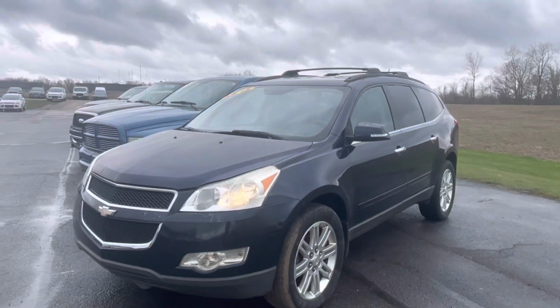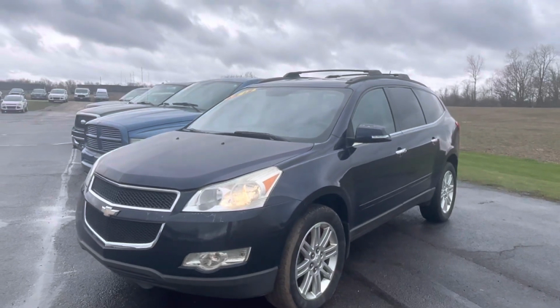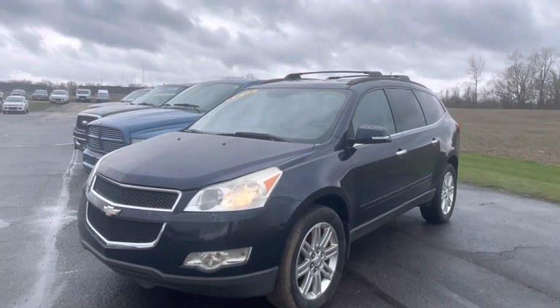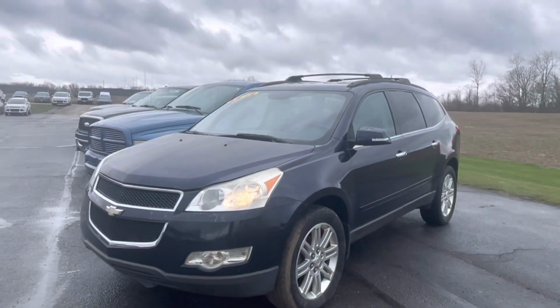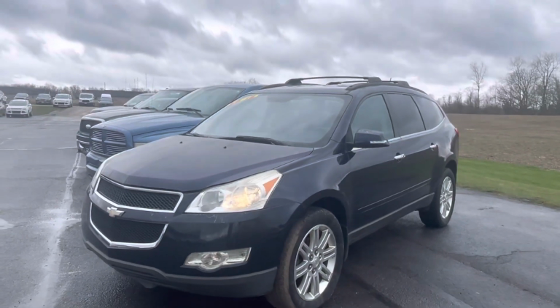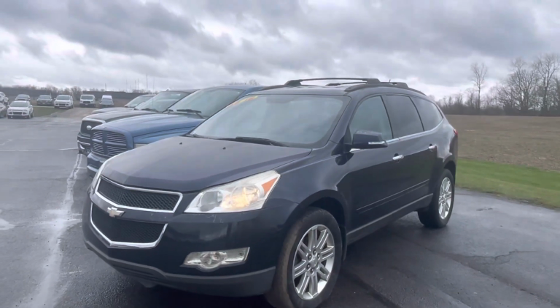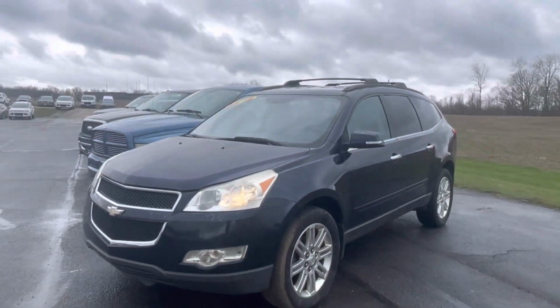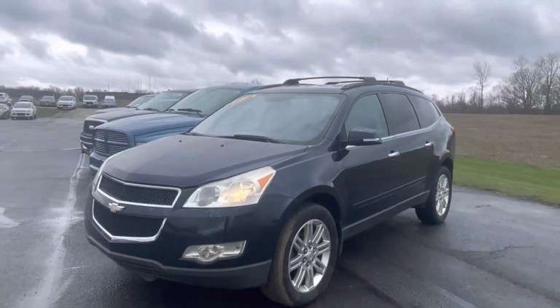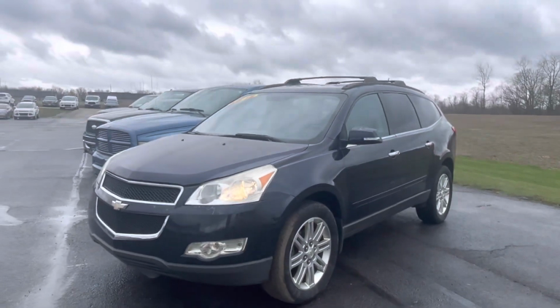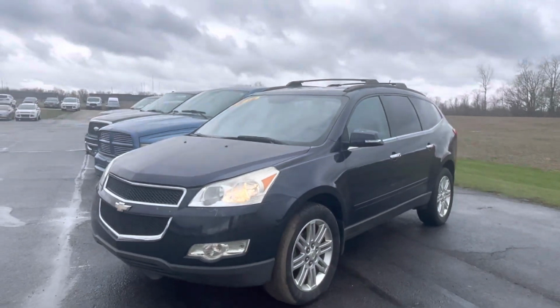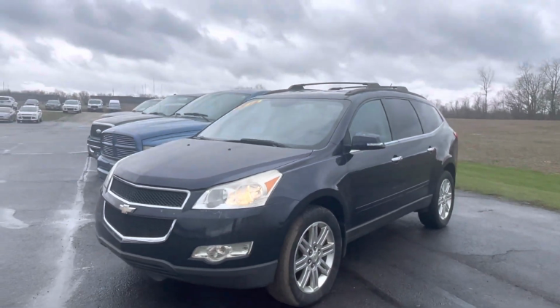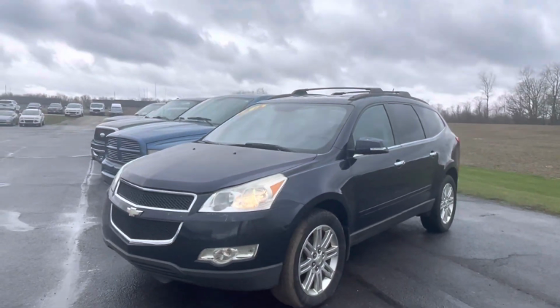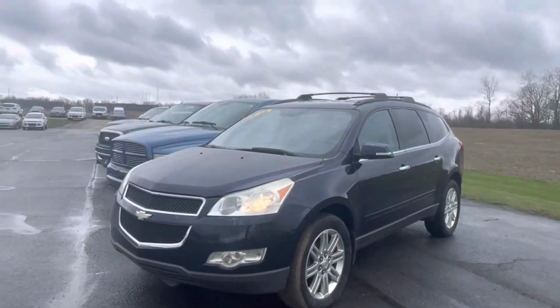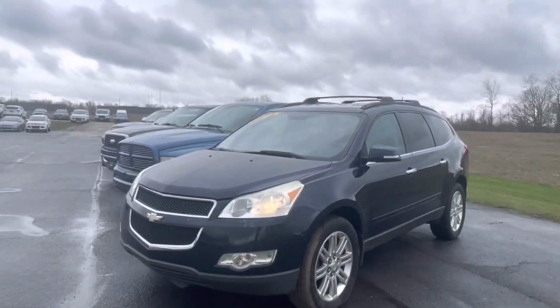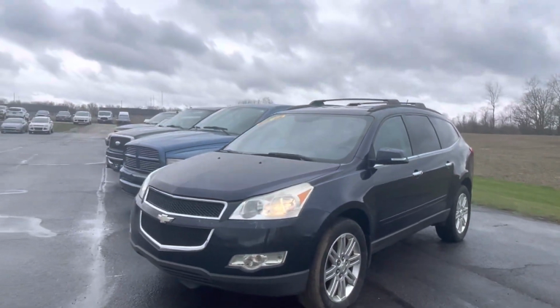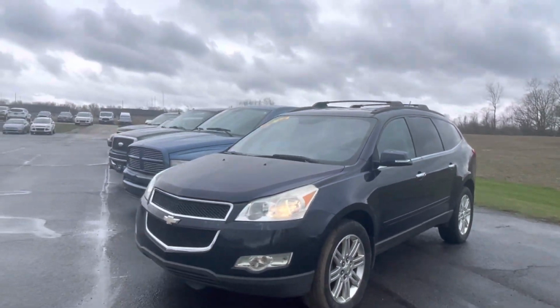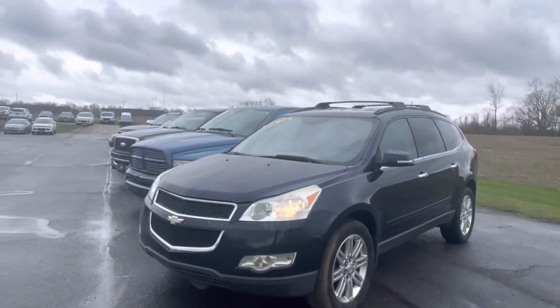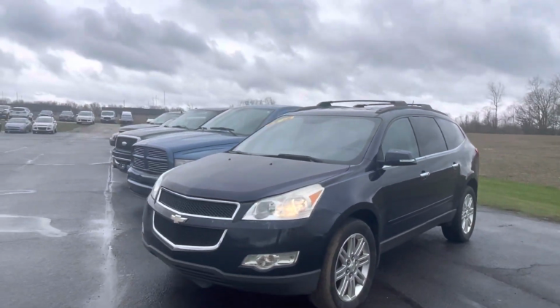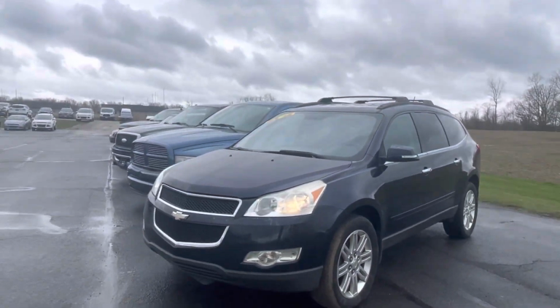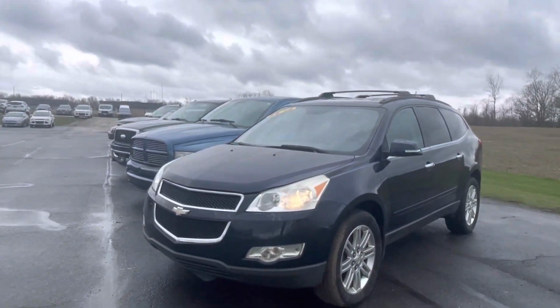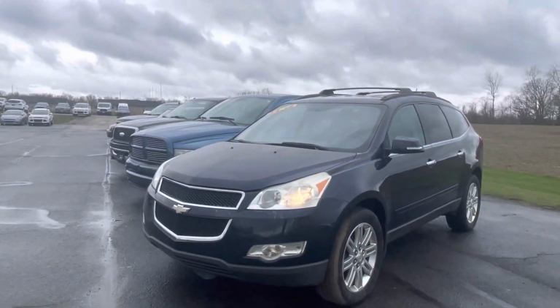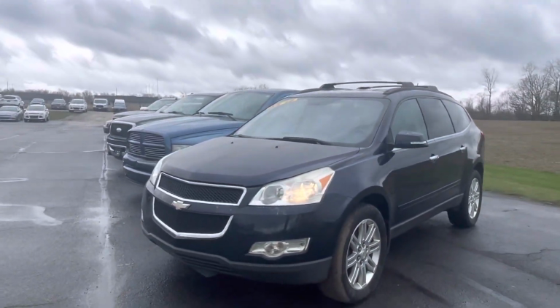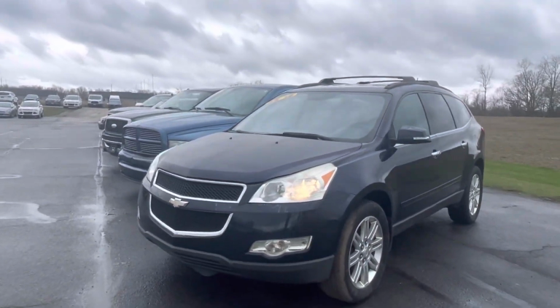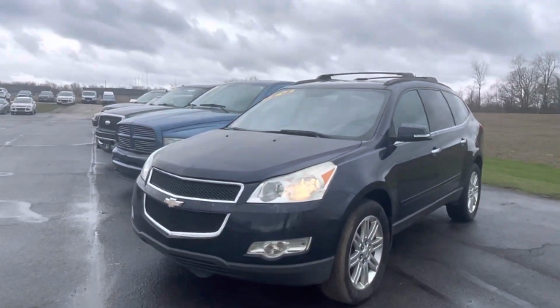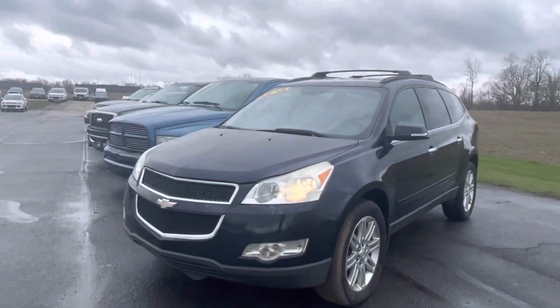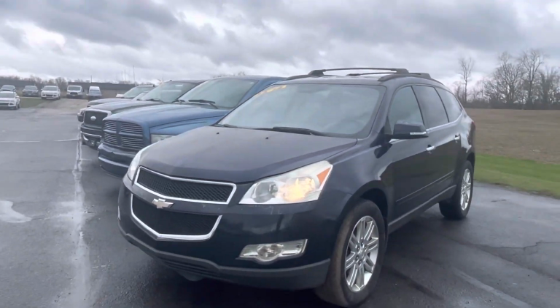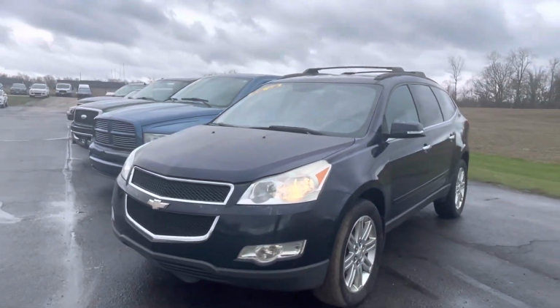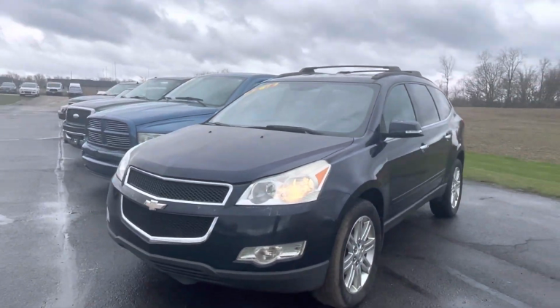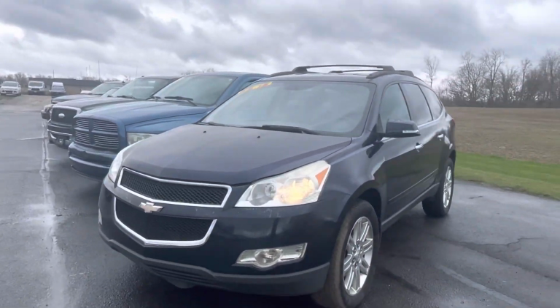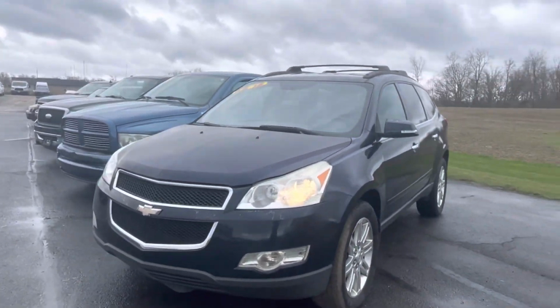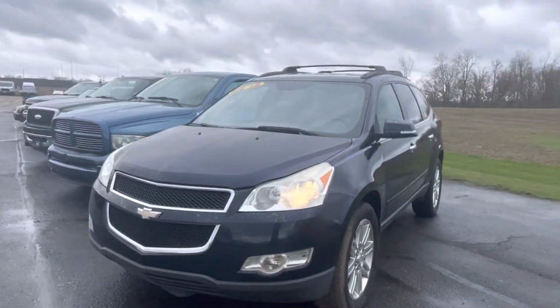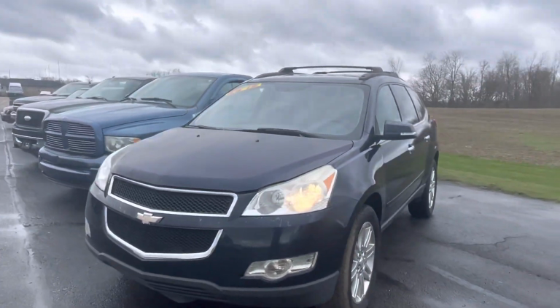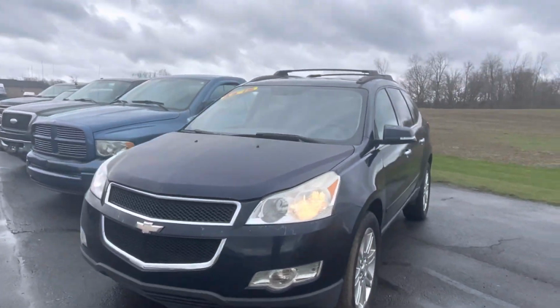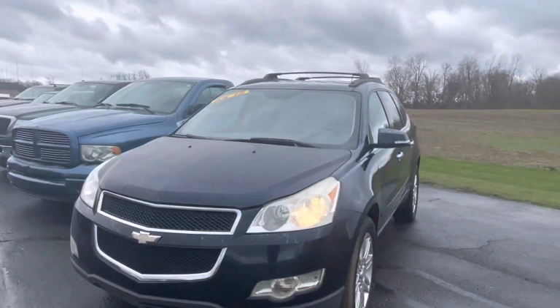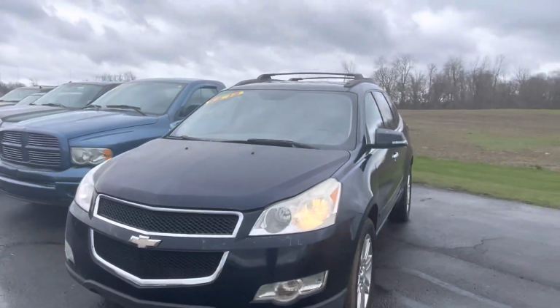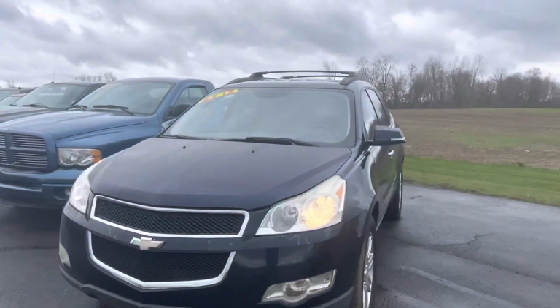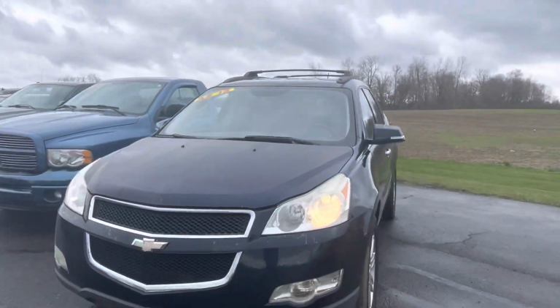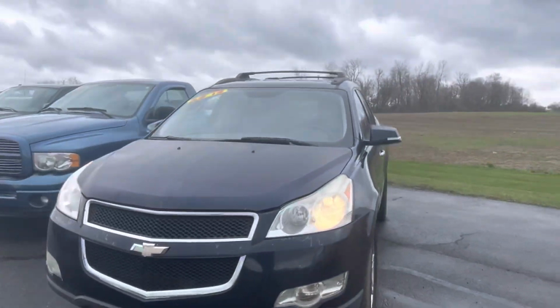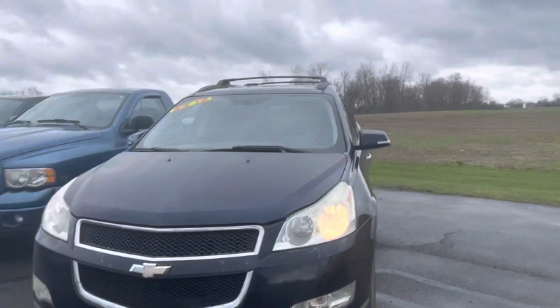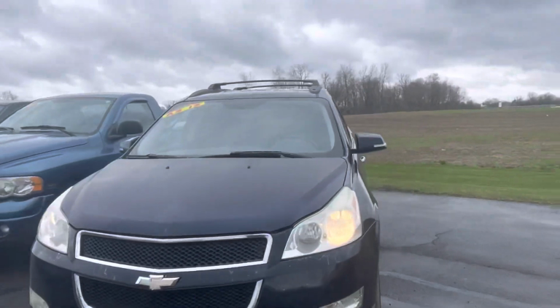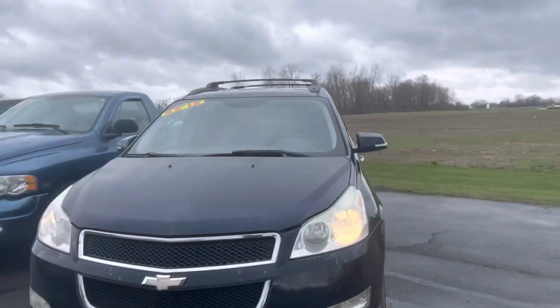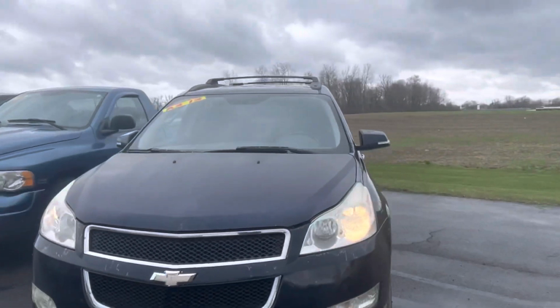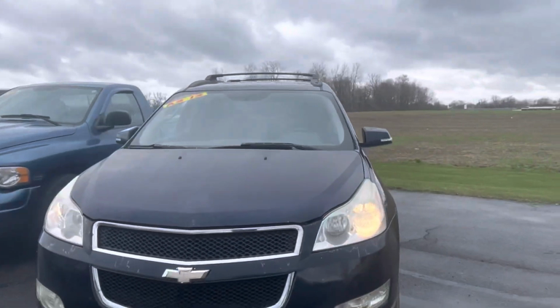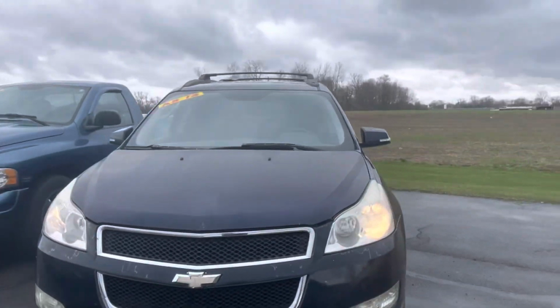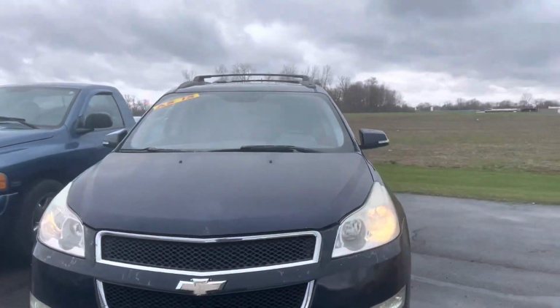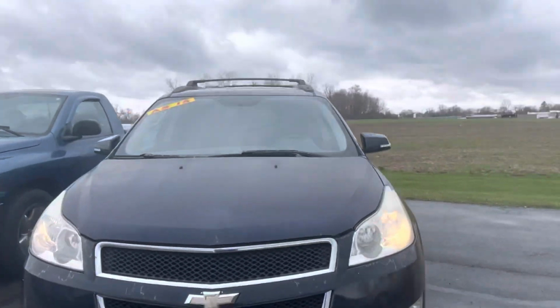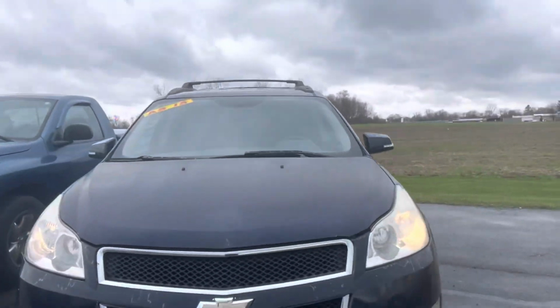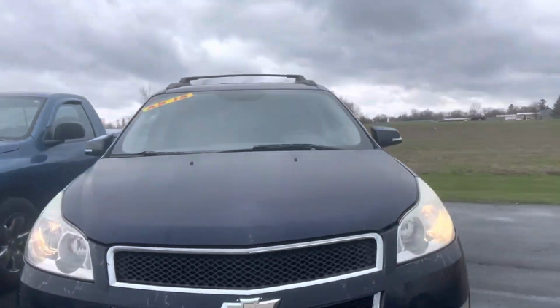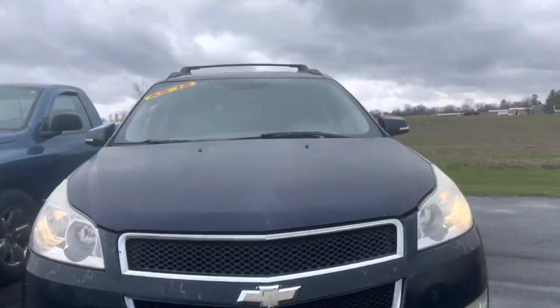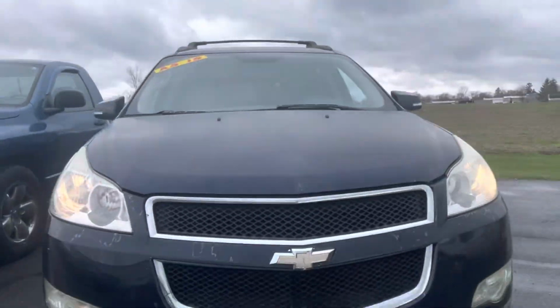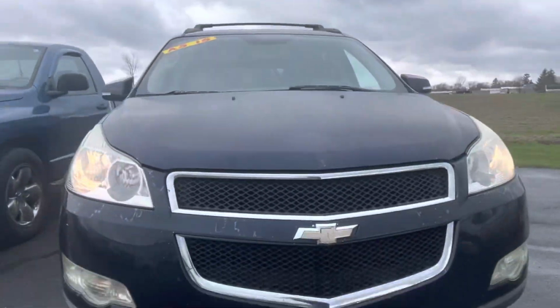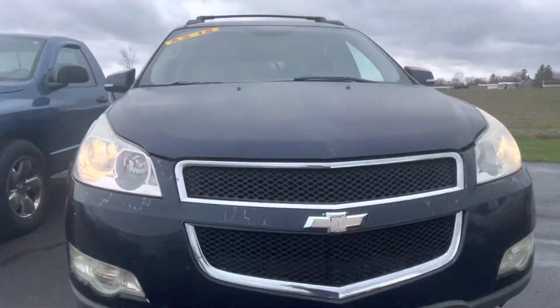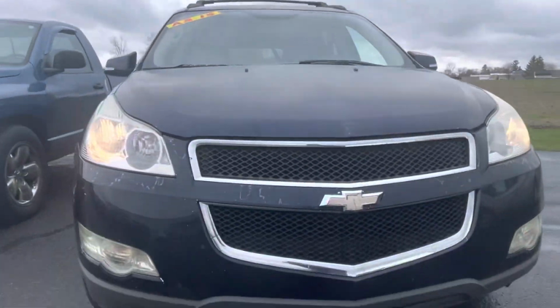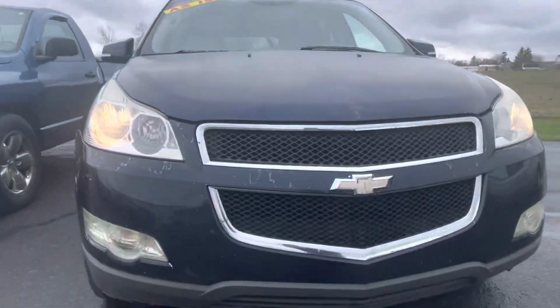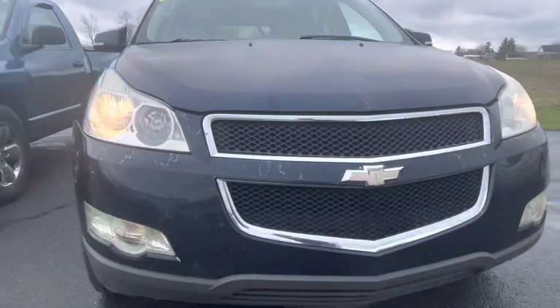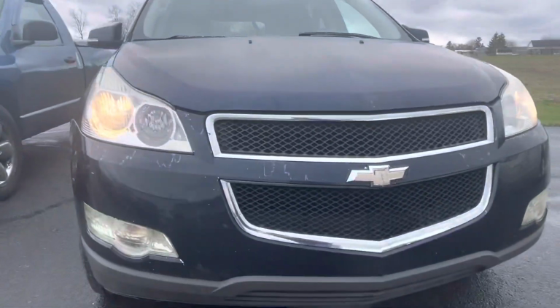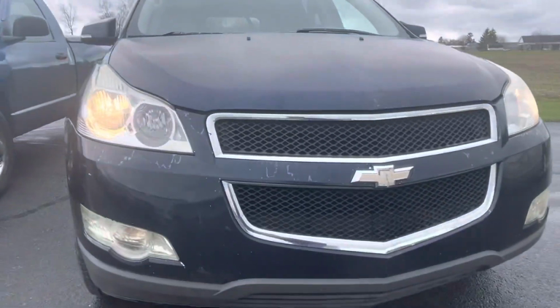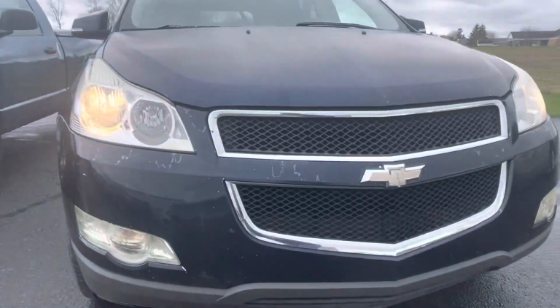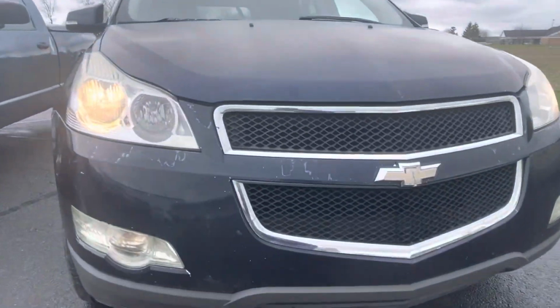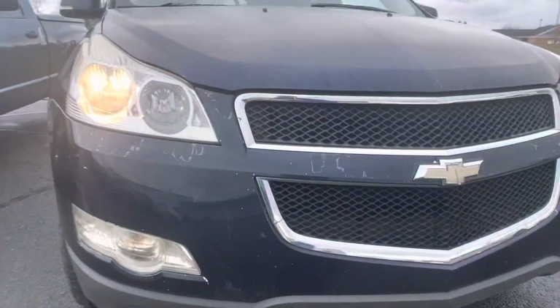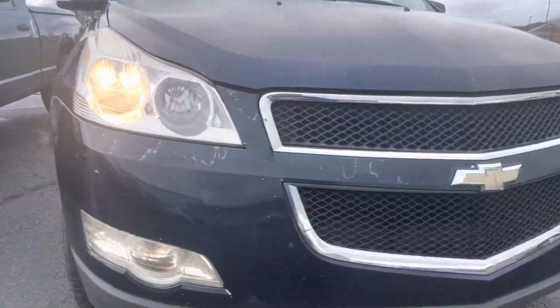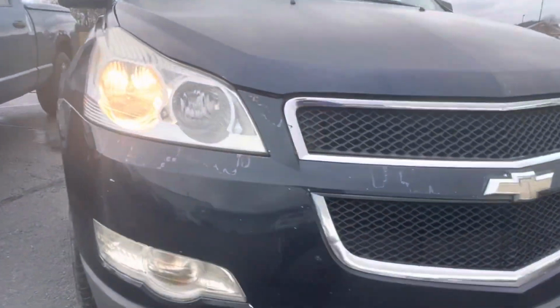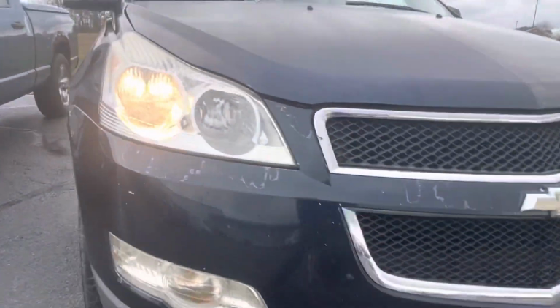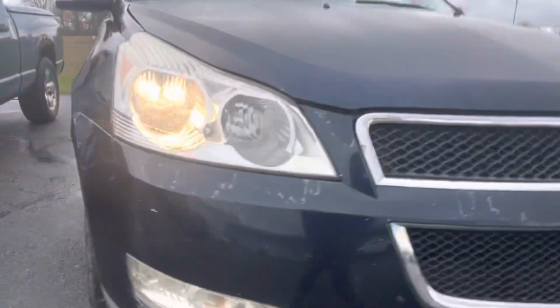Good morning, Tanner here with Daryl Scherke Ford. In front of me is our as-is 2011 Chevy Traverse. I'm just going to do a quick walk around of it for you.